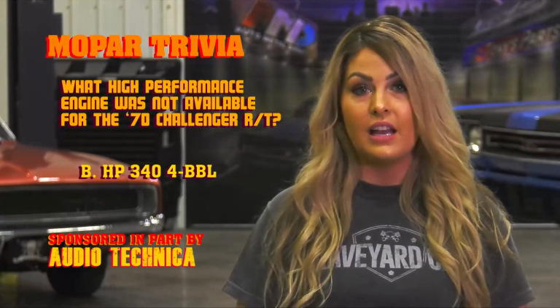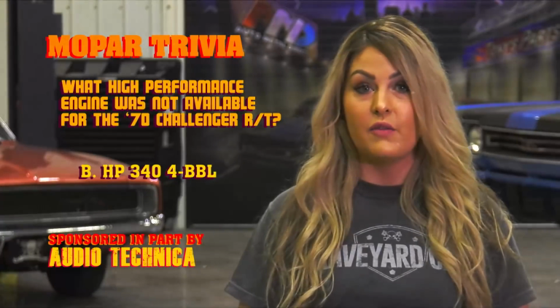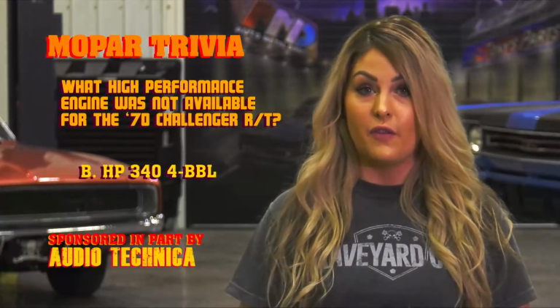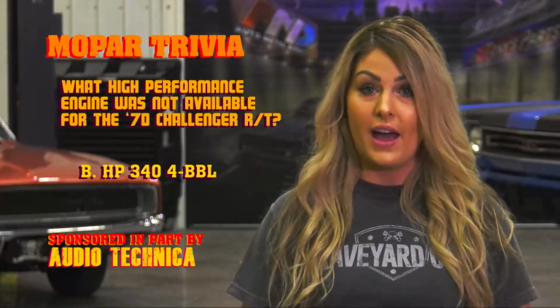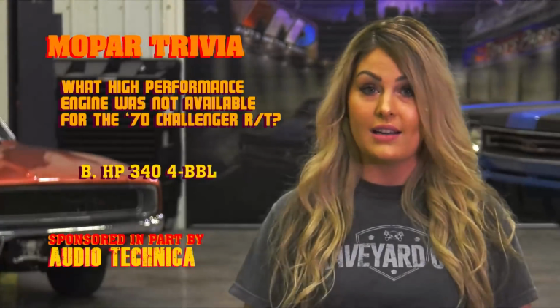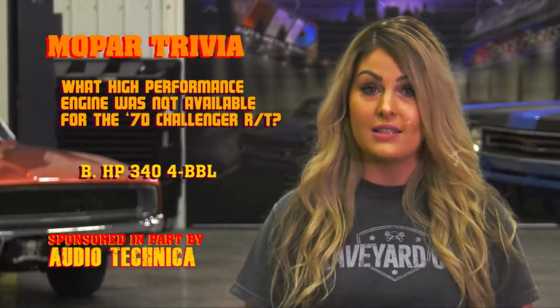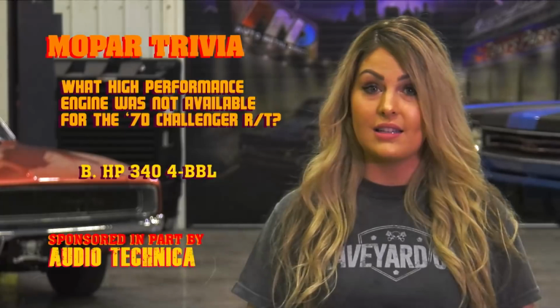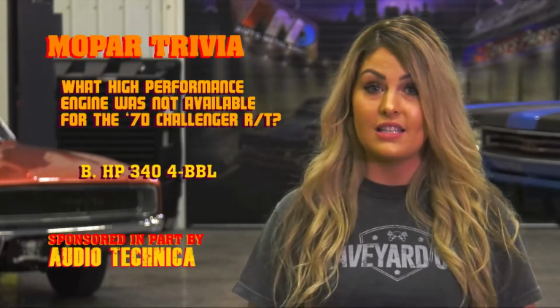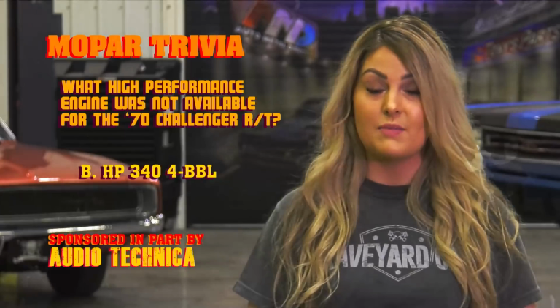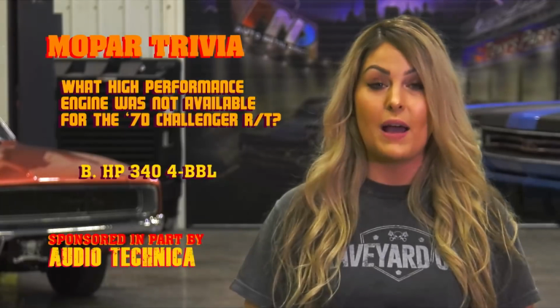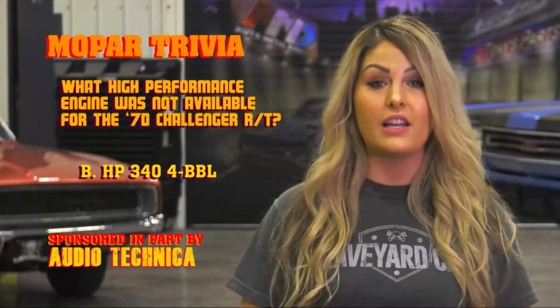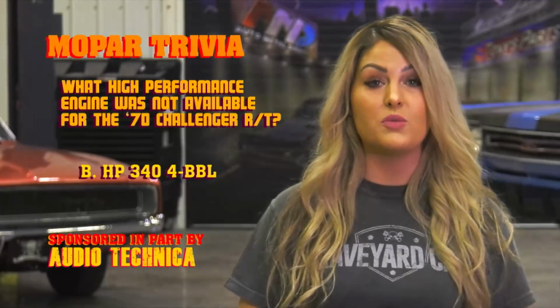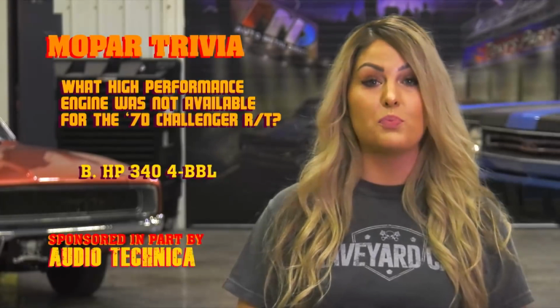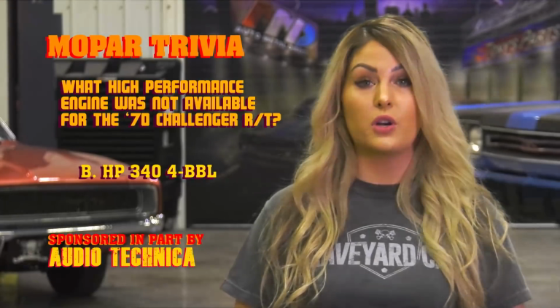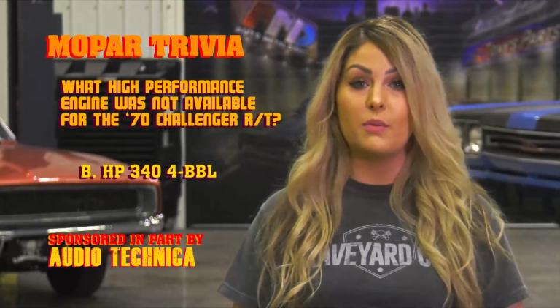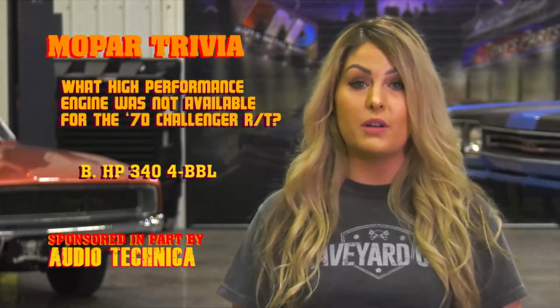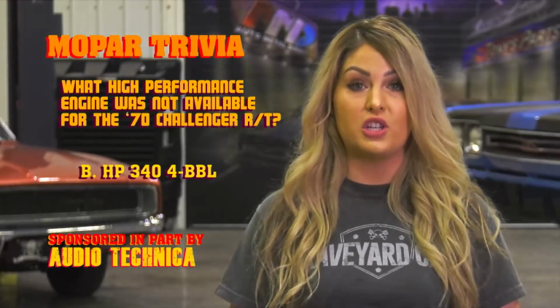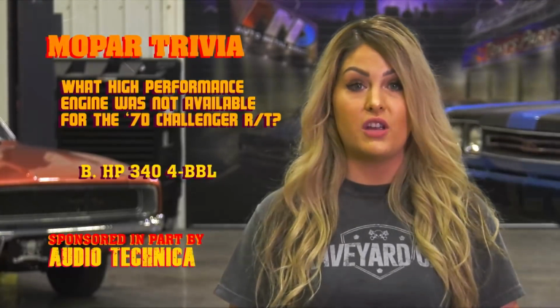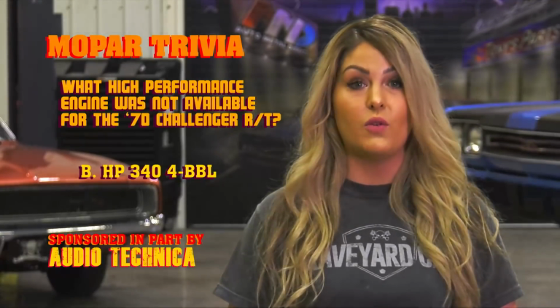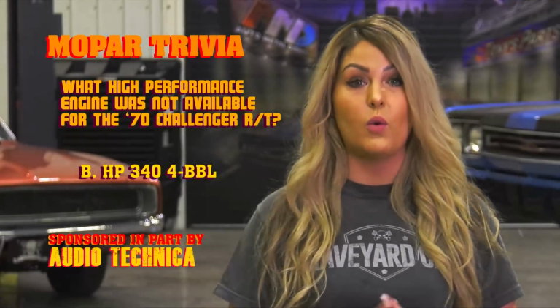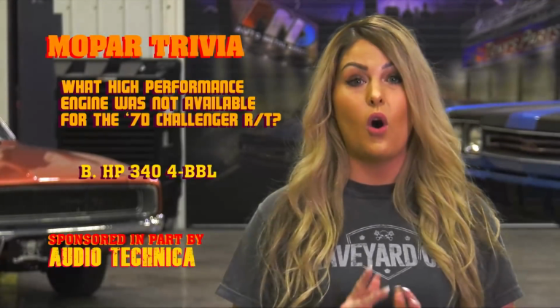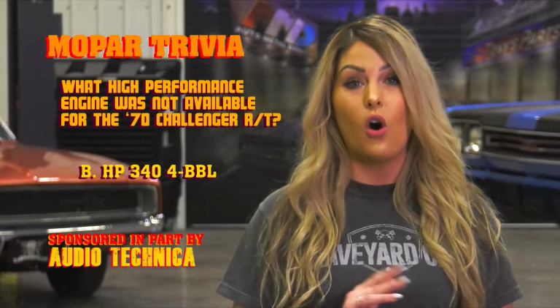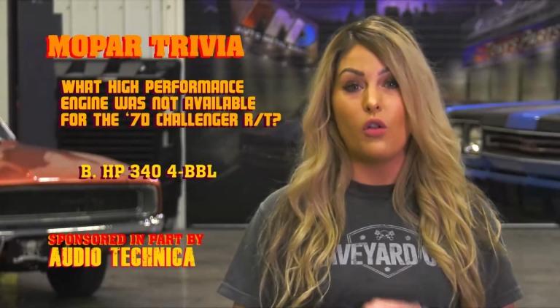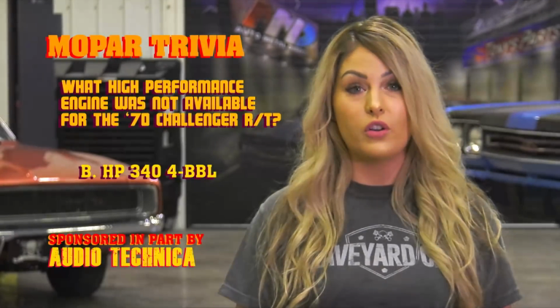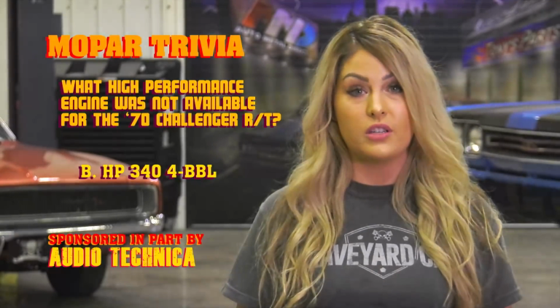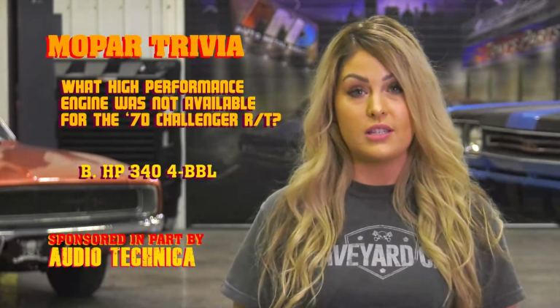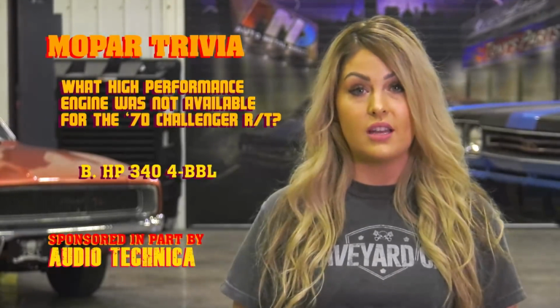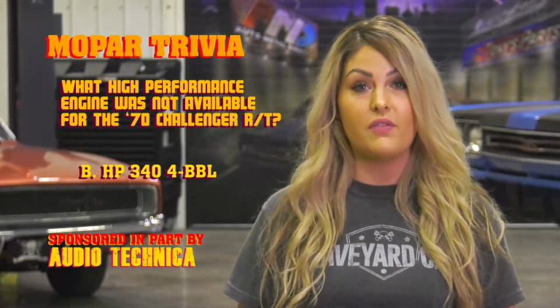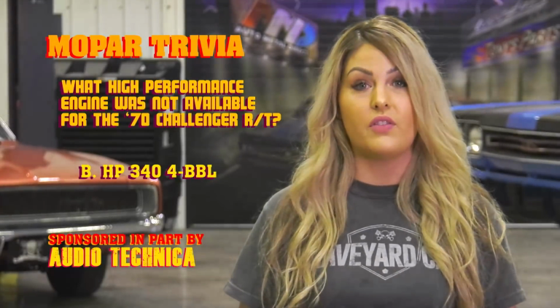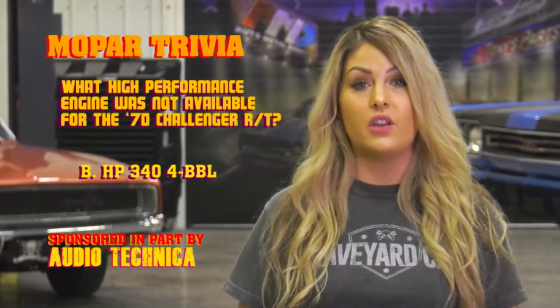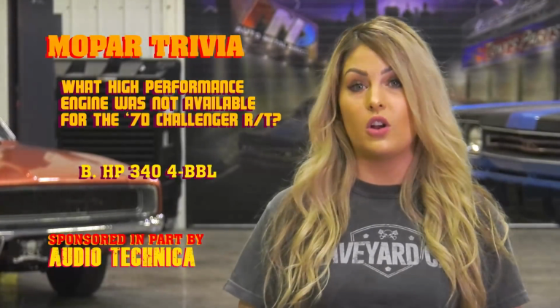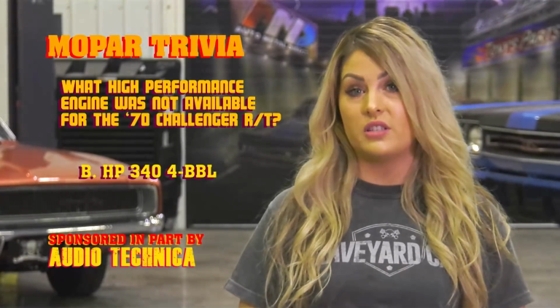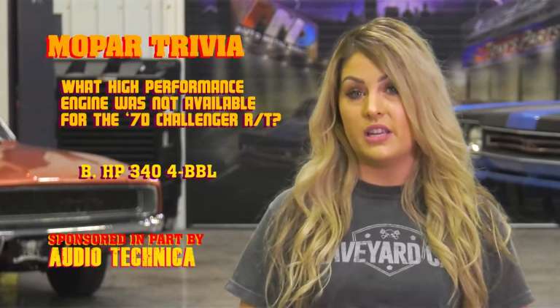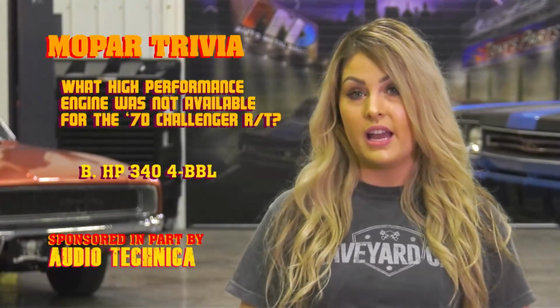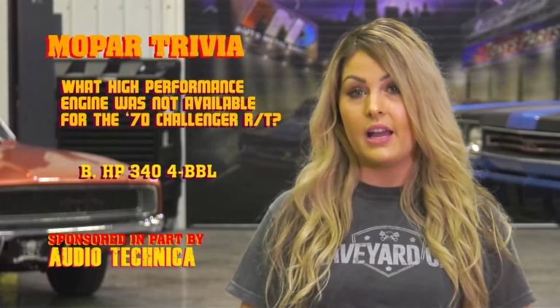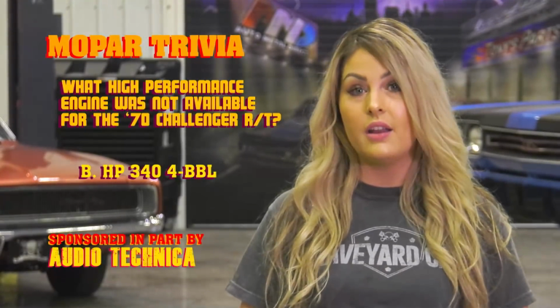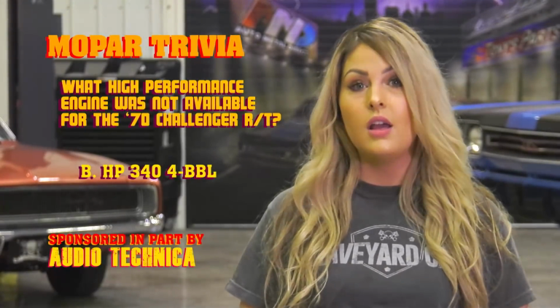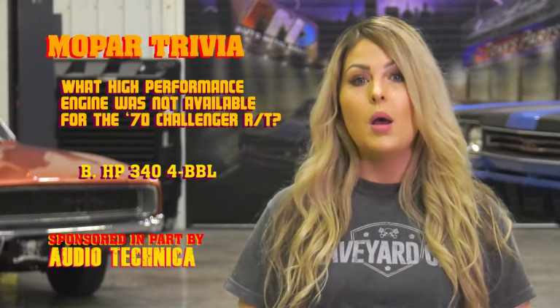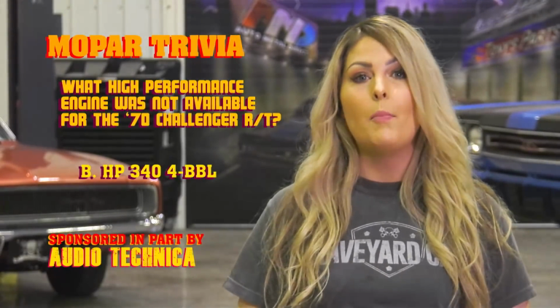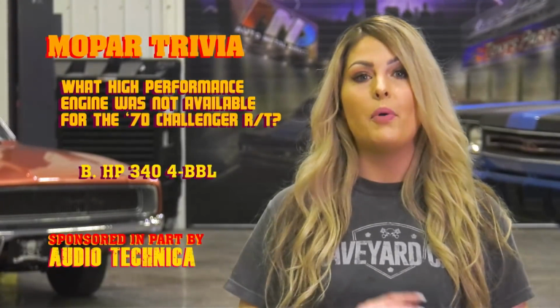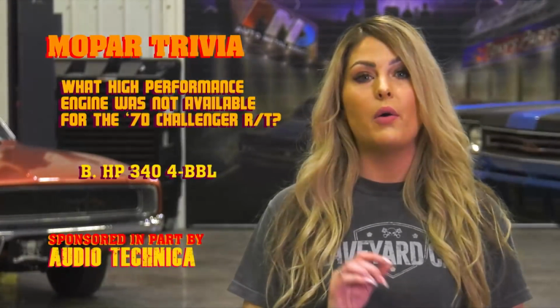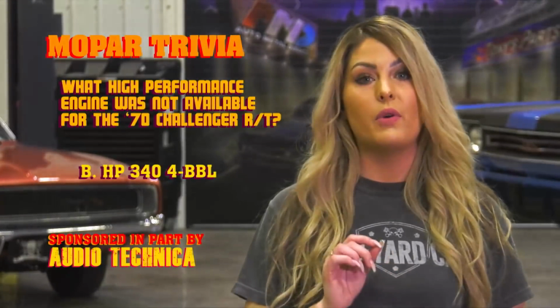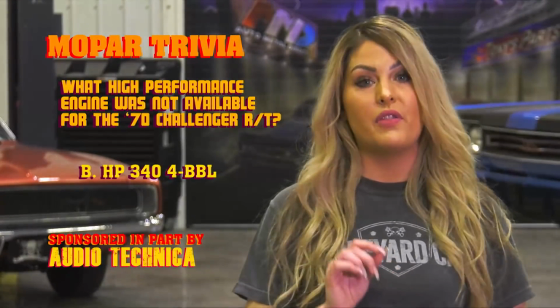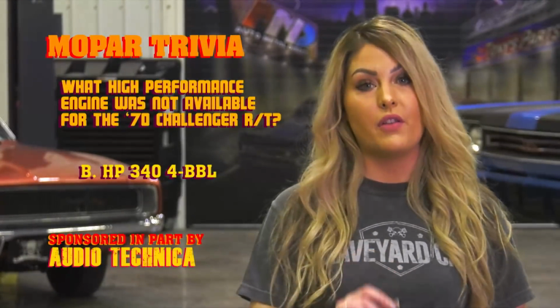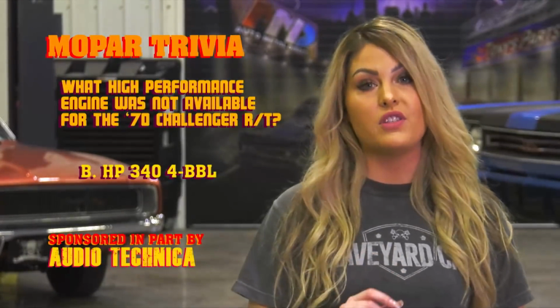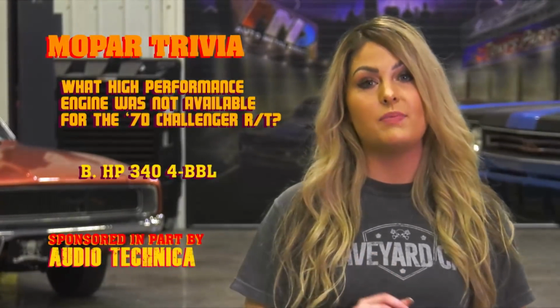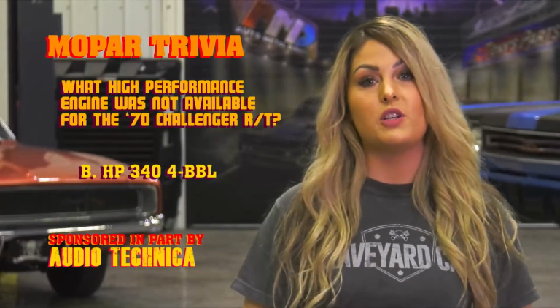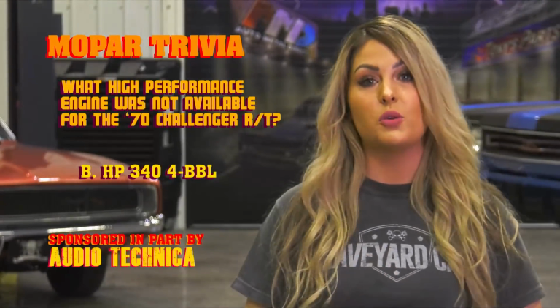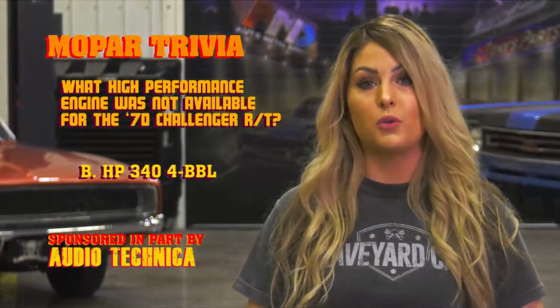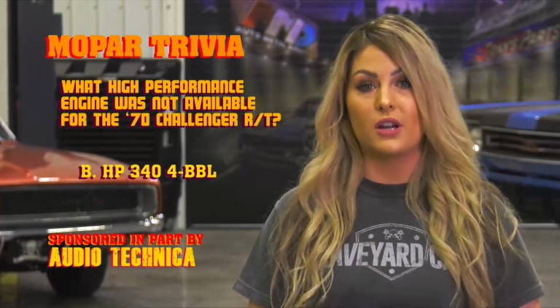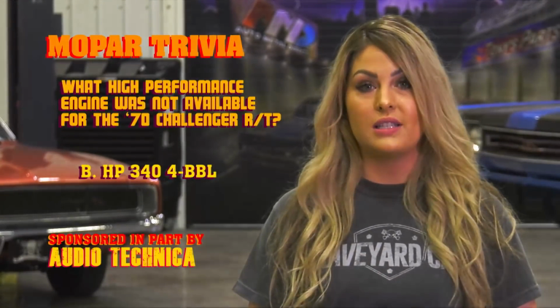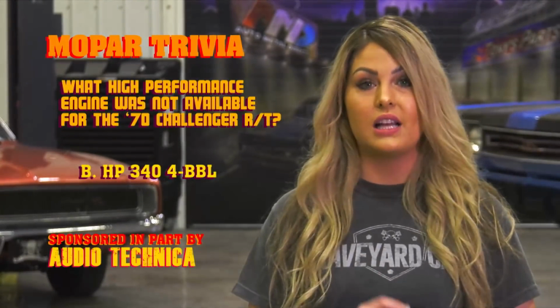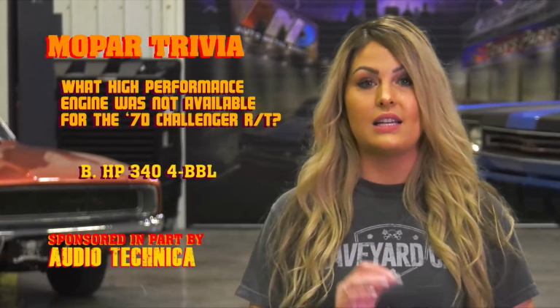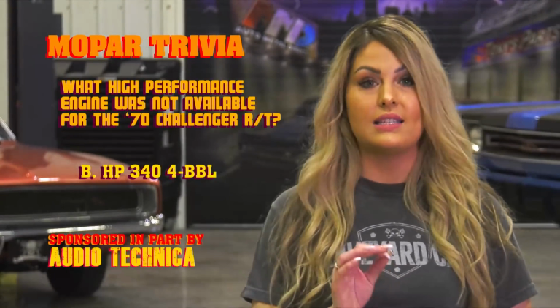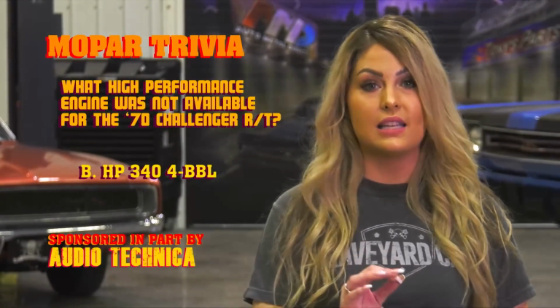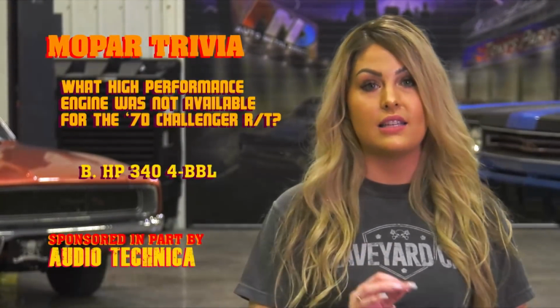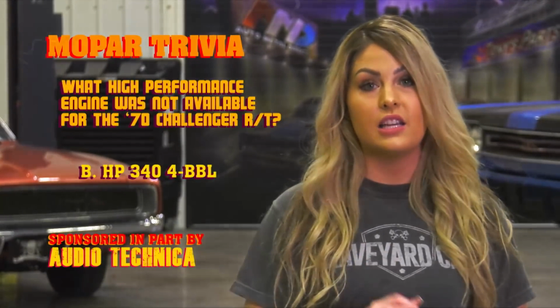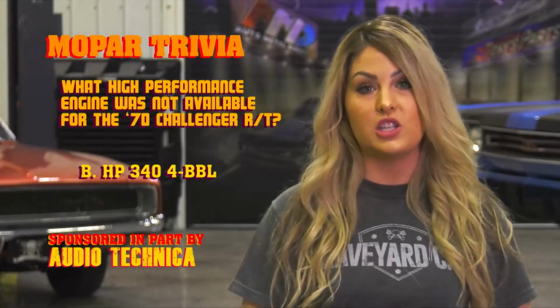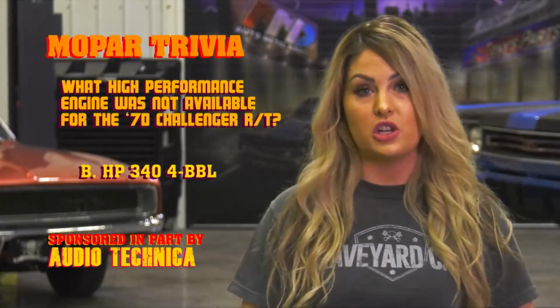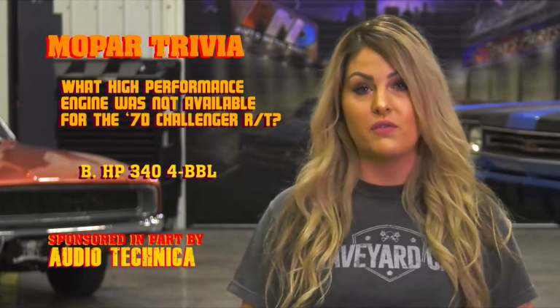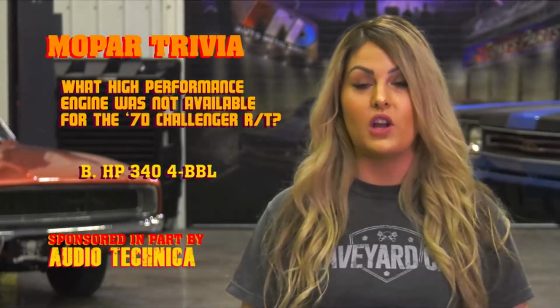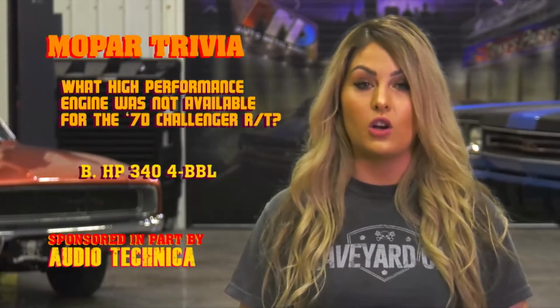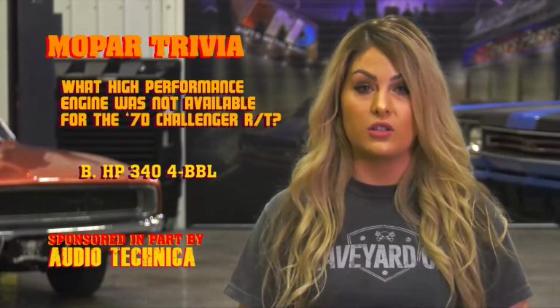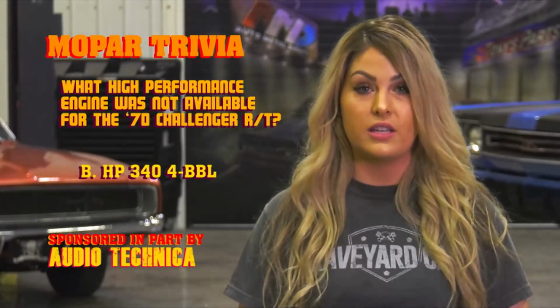In fact, this package pretty much gave you all the good stuff that the RT had, but without the special price class designation of the RT. The only way you could get that high-winding little powerhouse was in a base model Challenger with the A66 option package.